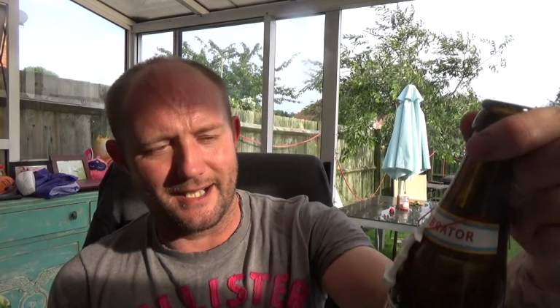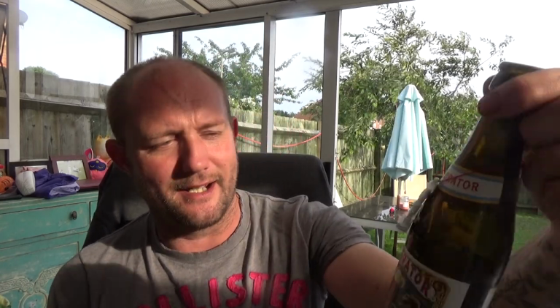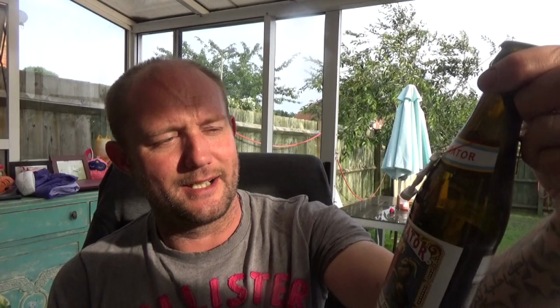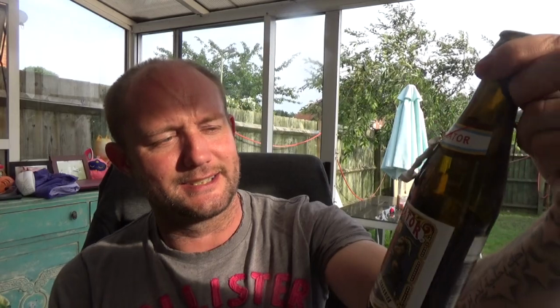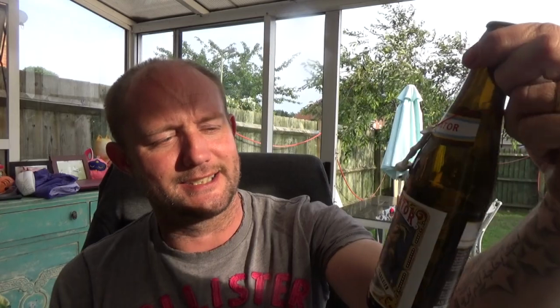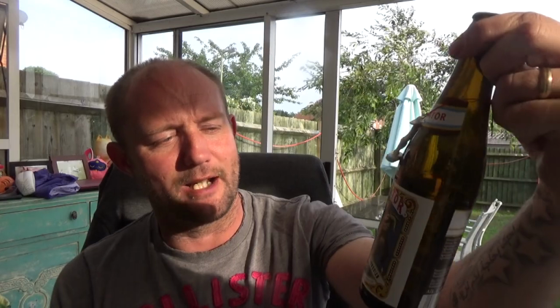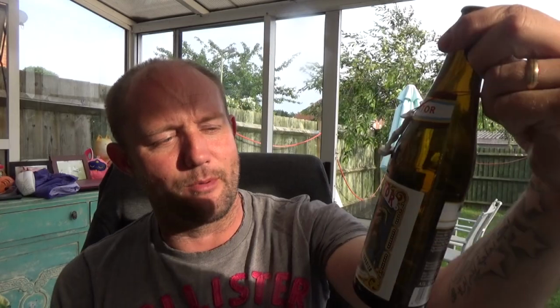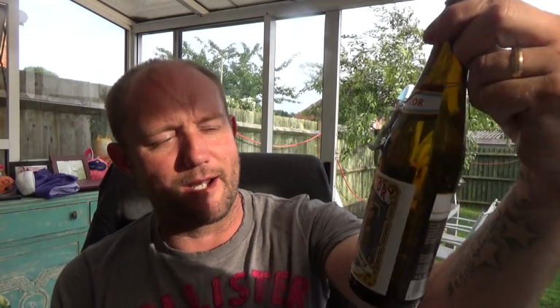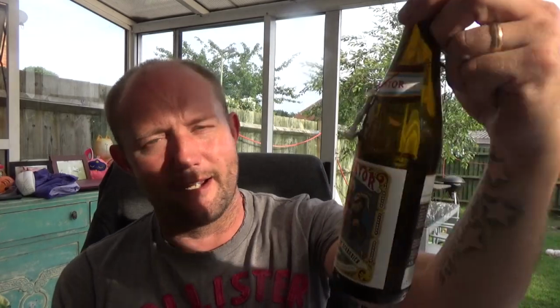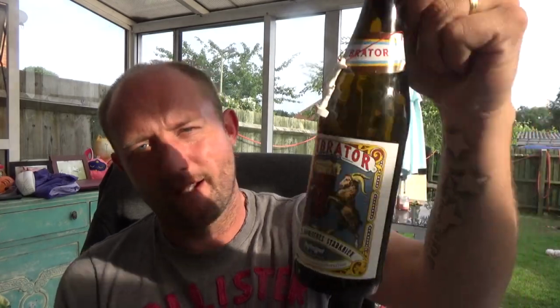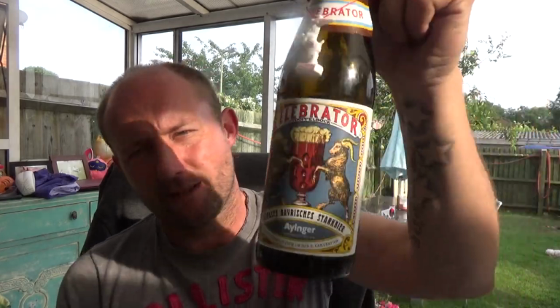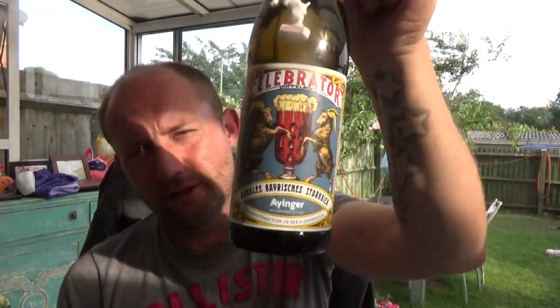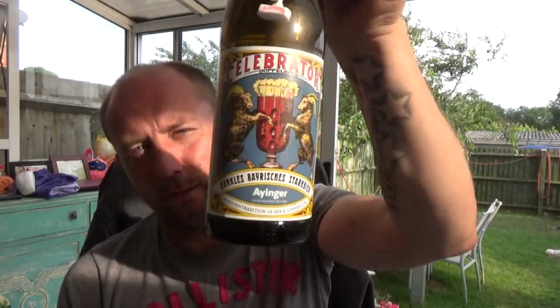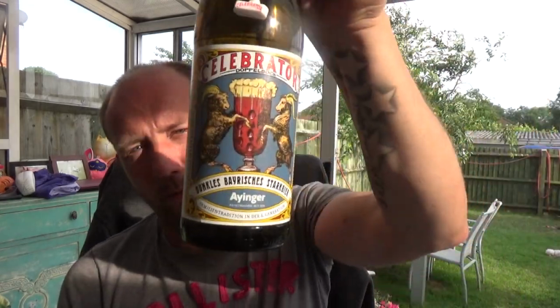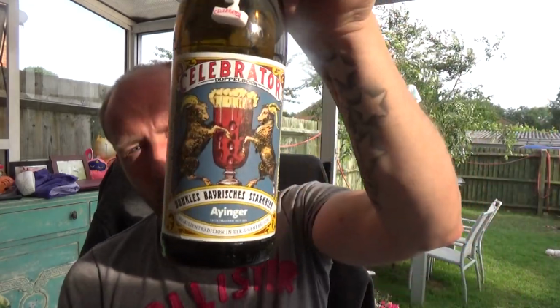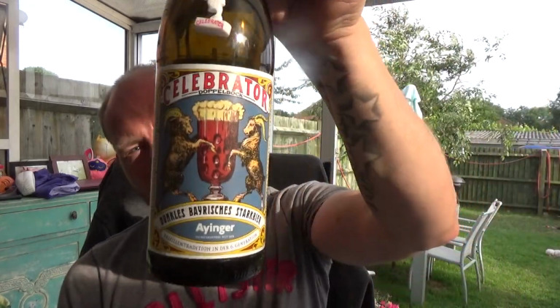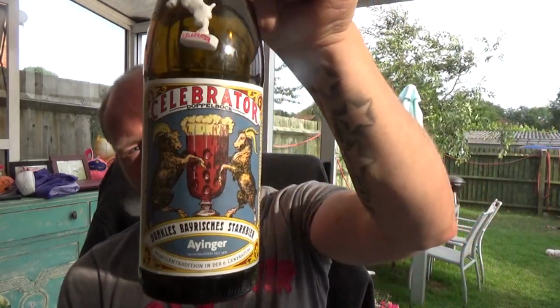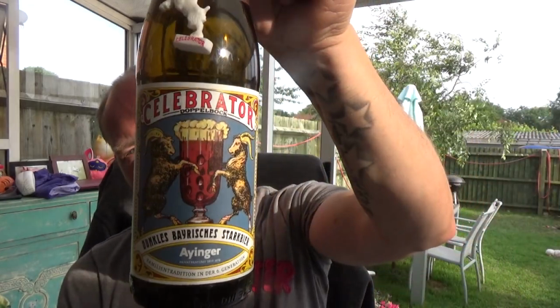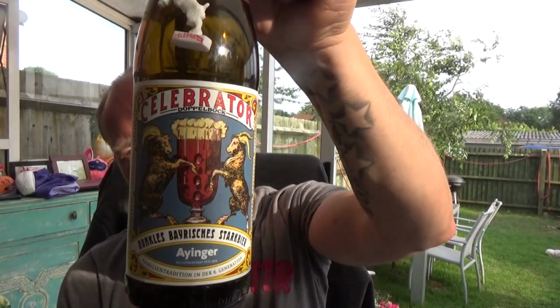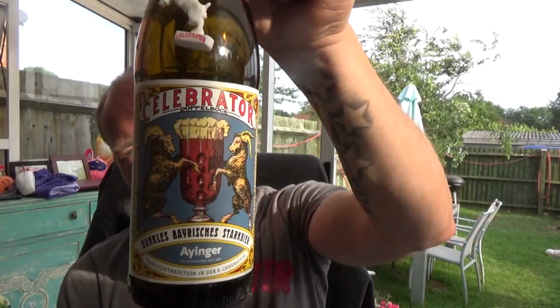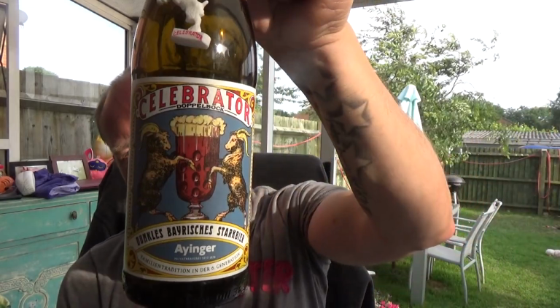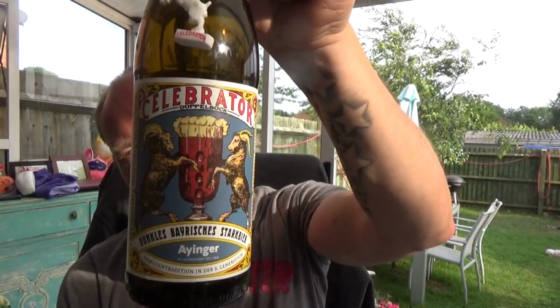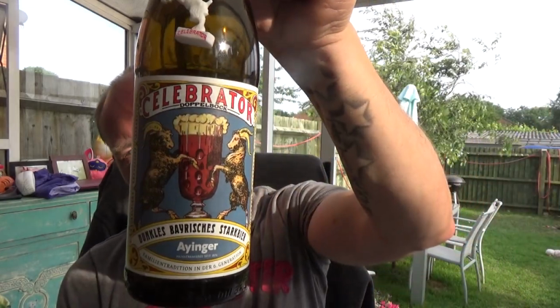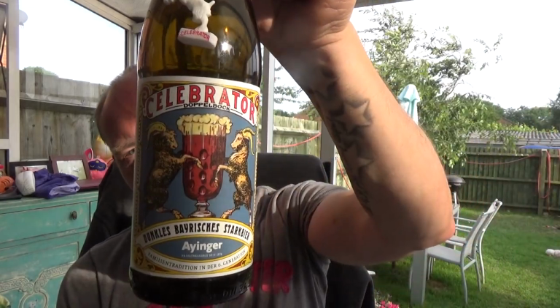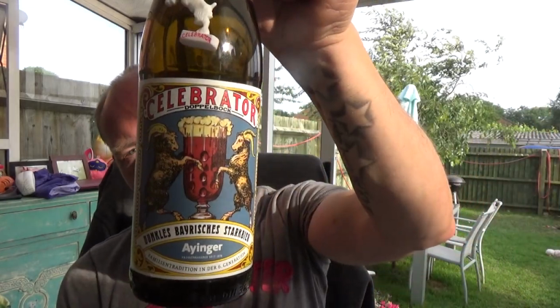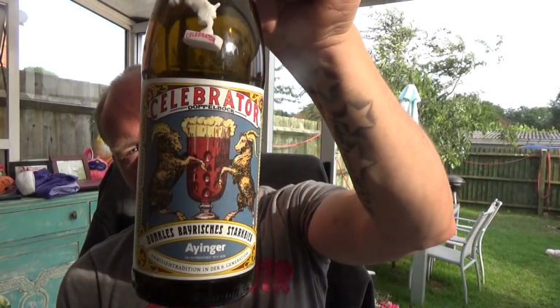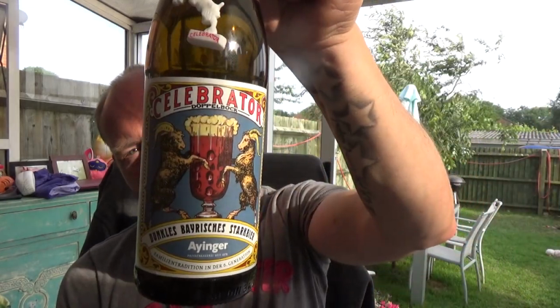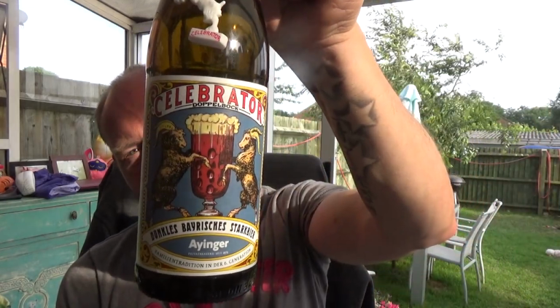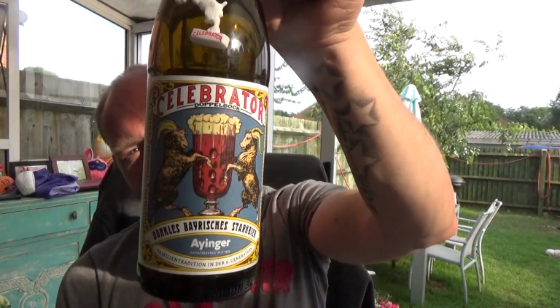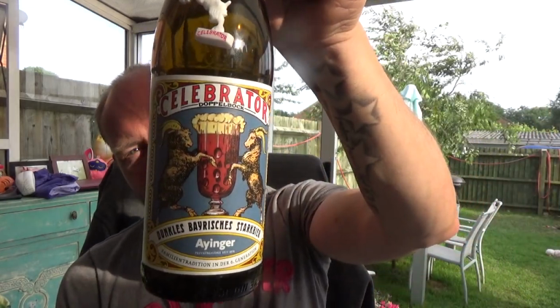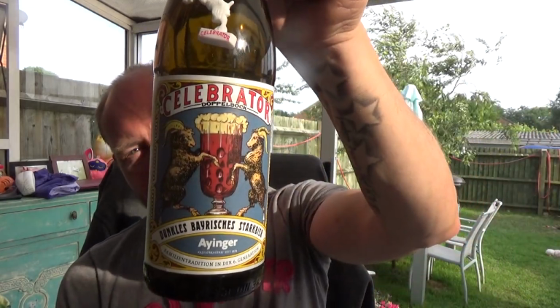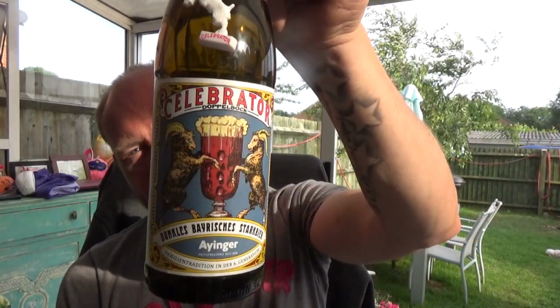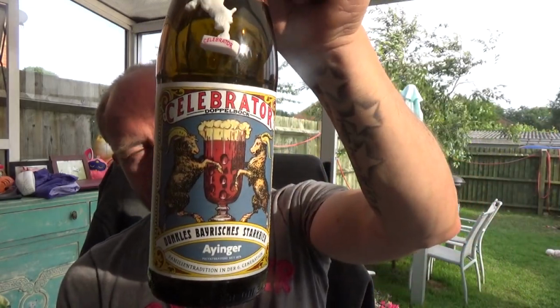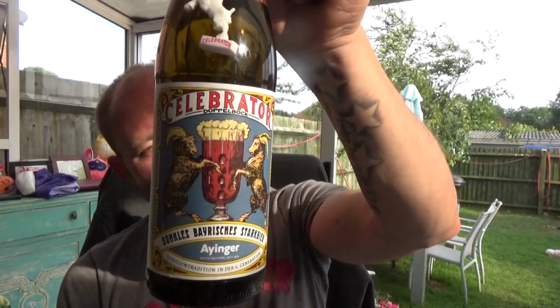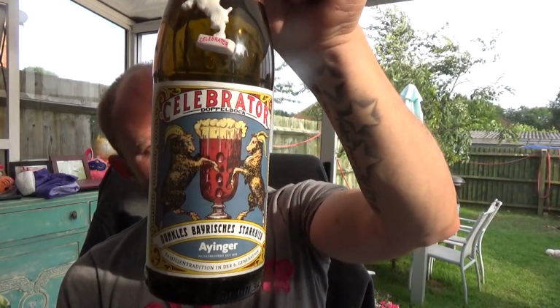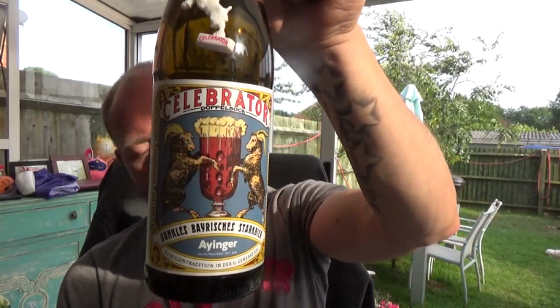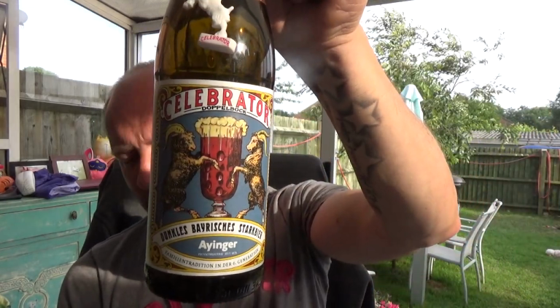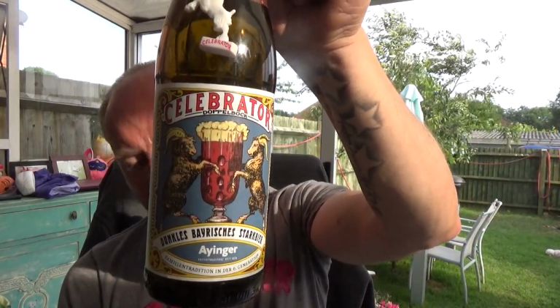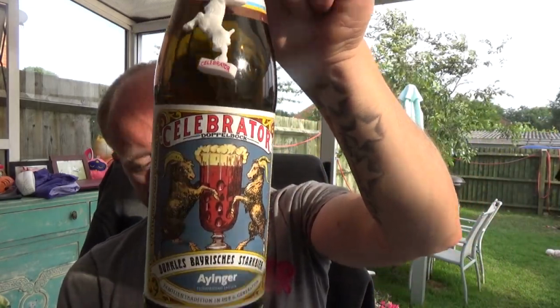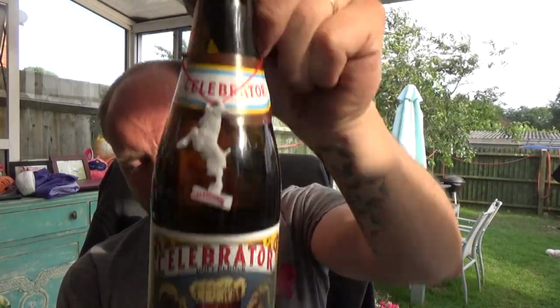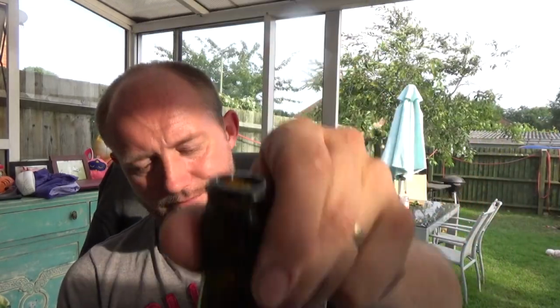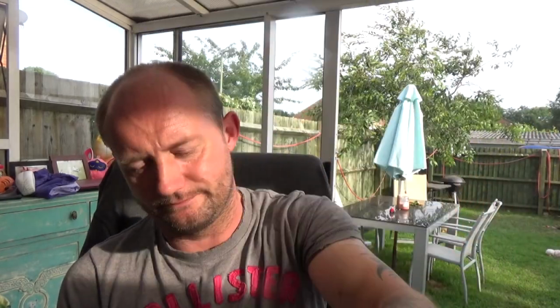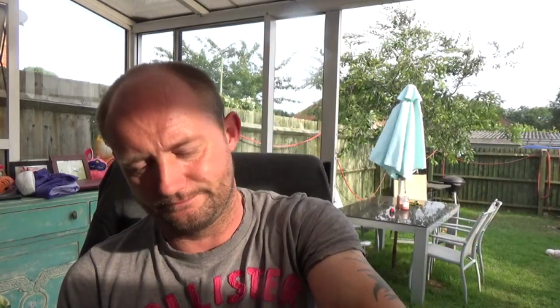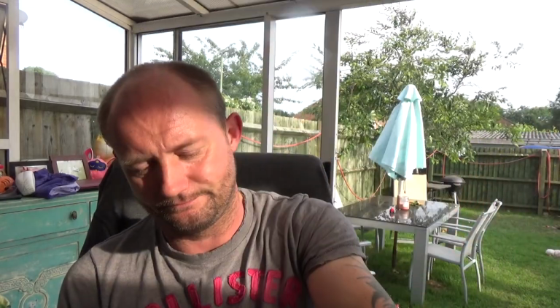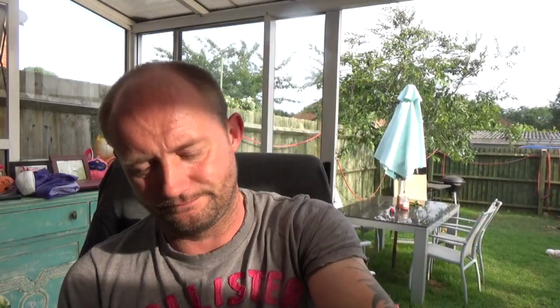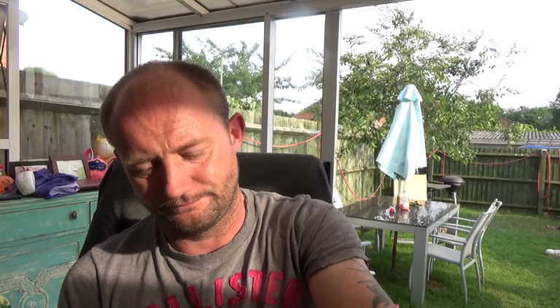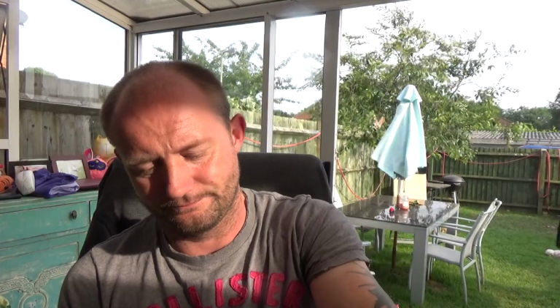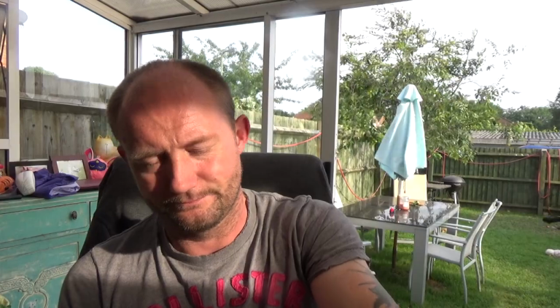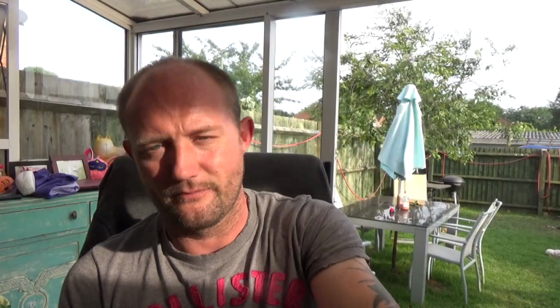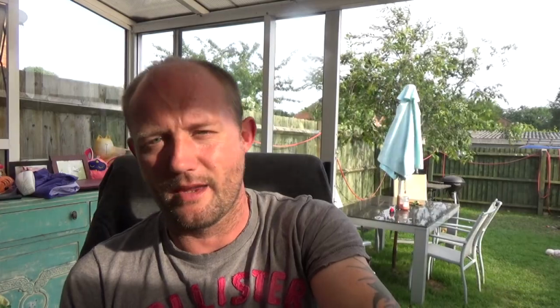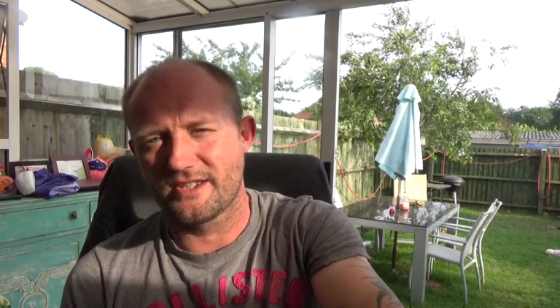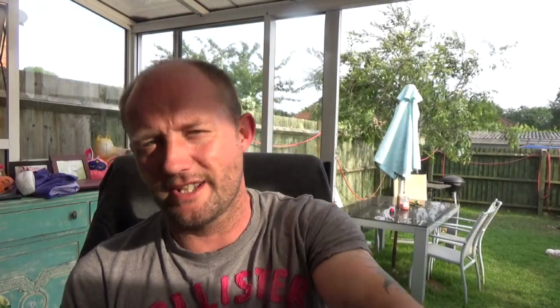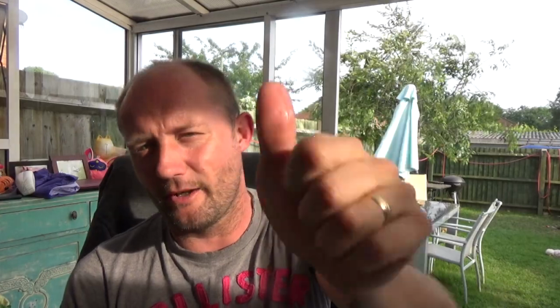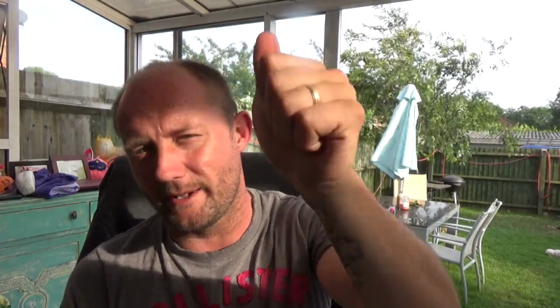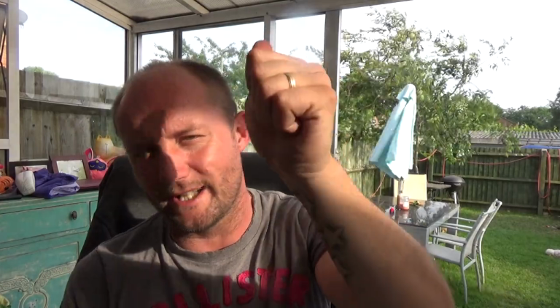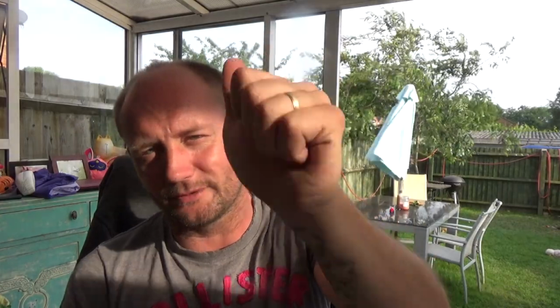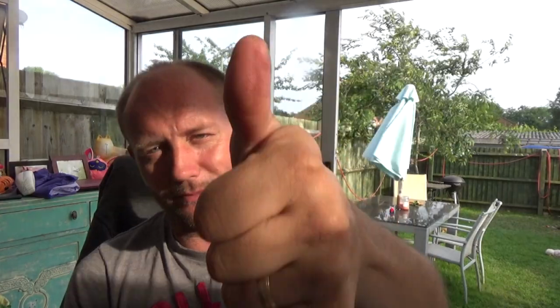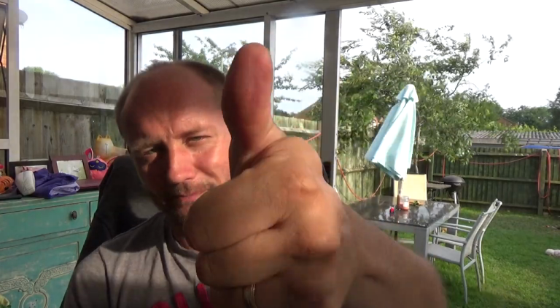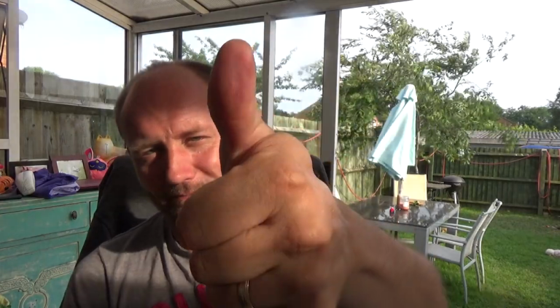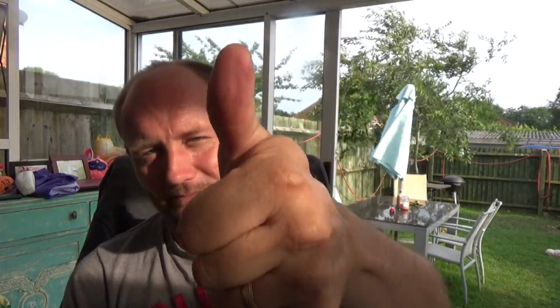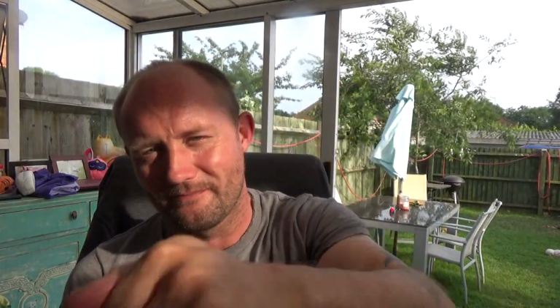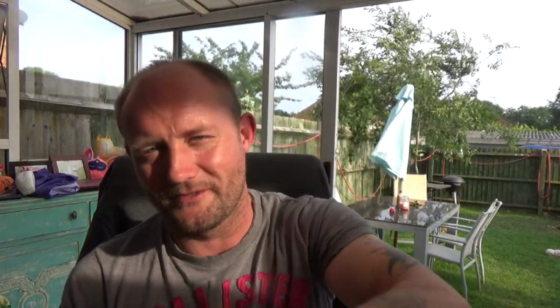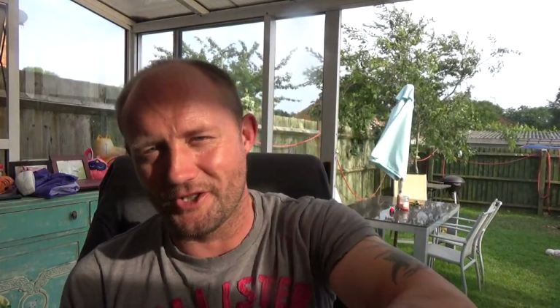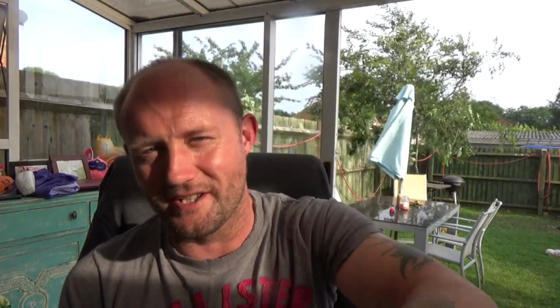Ayinger Celebrator Doppelbock - glorious stuff. See you on my next one, cheers.